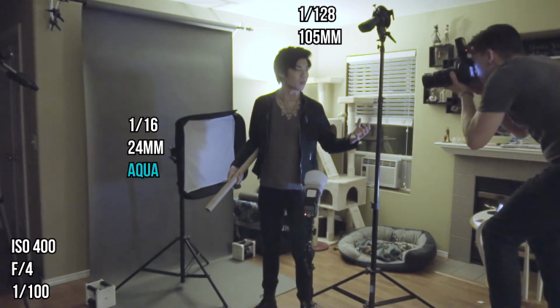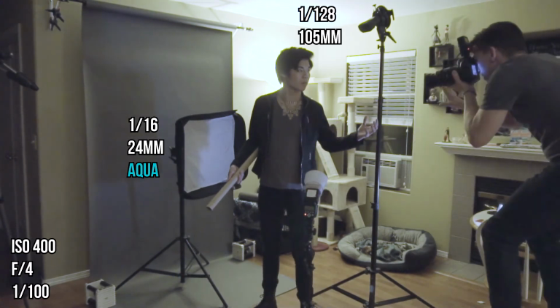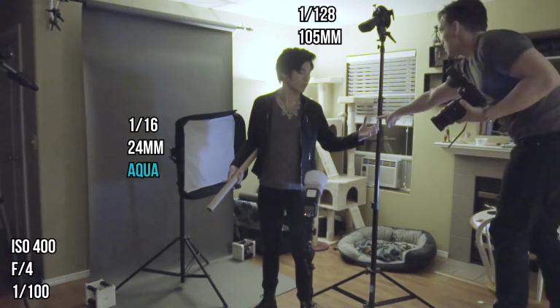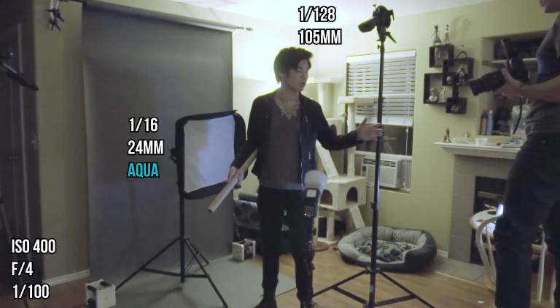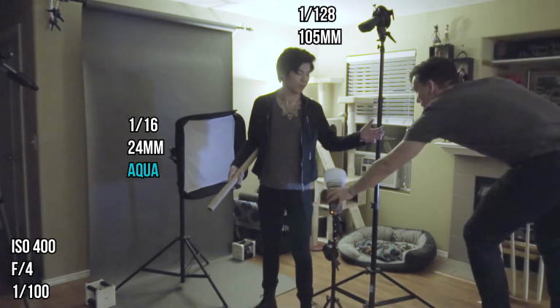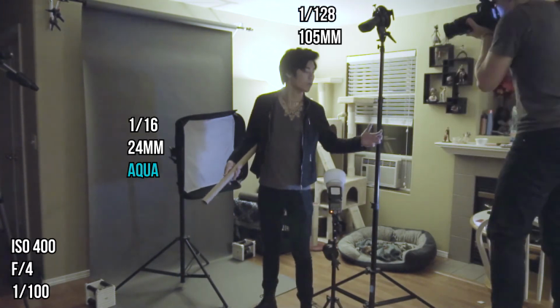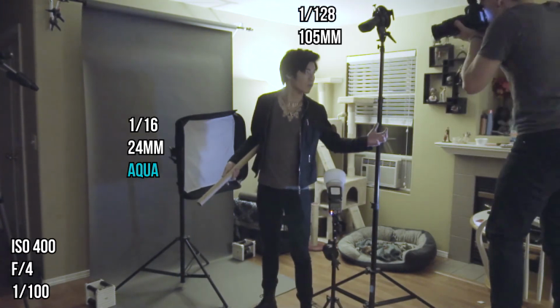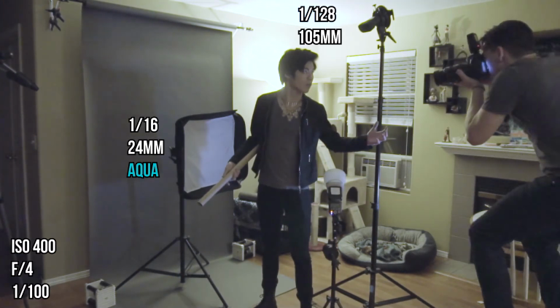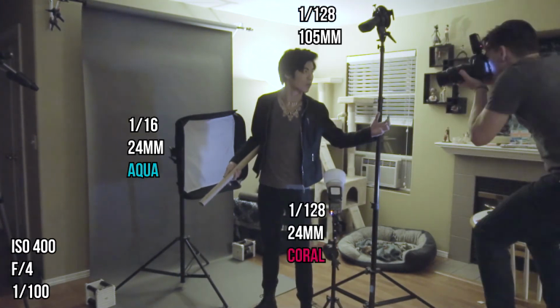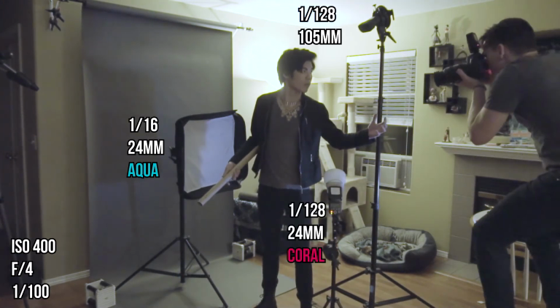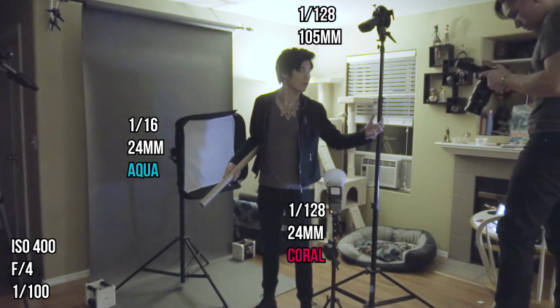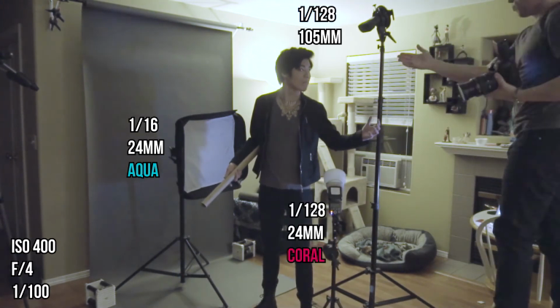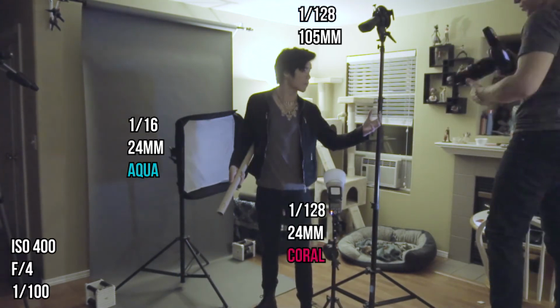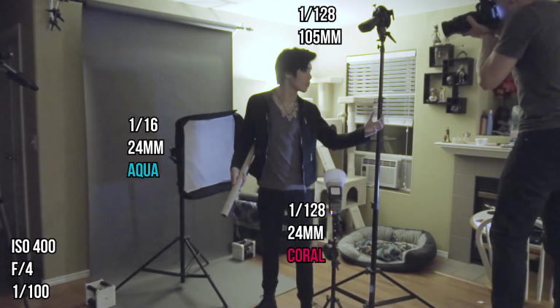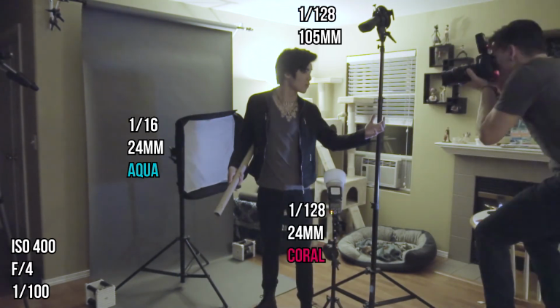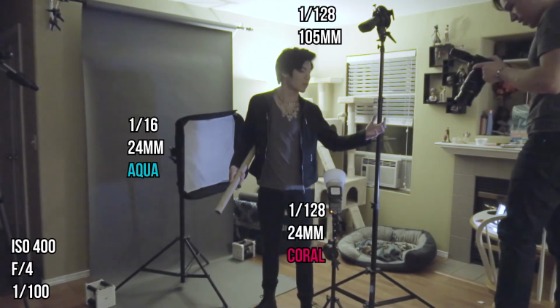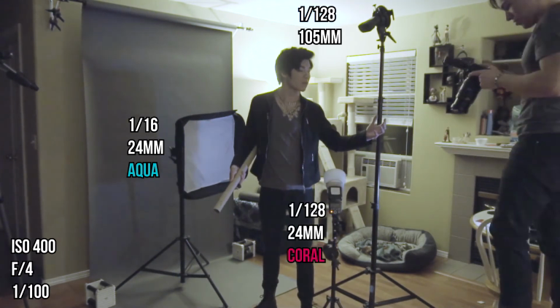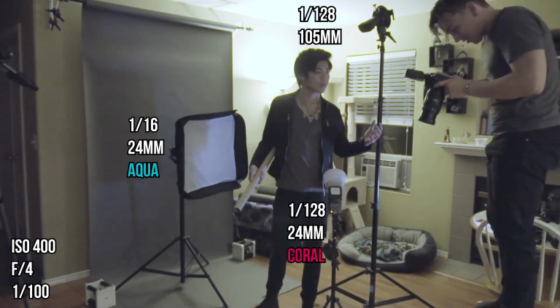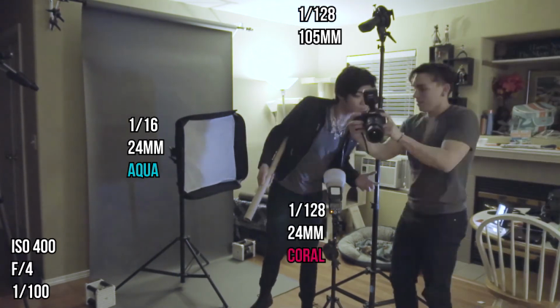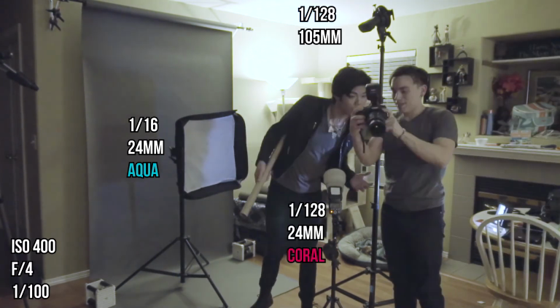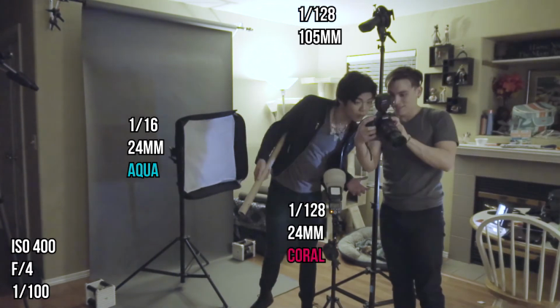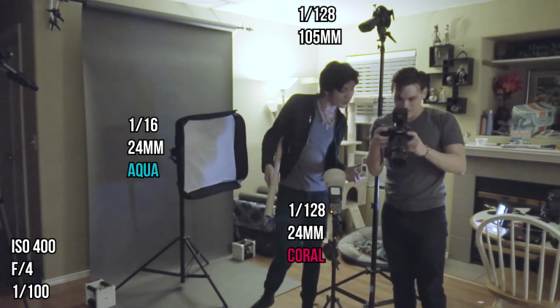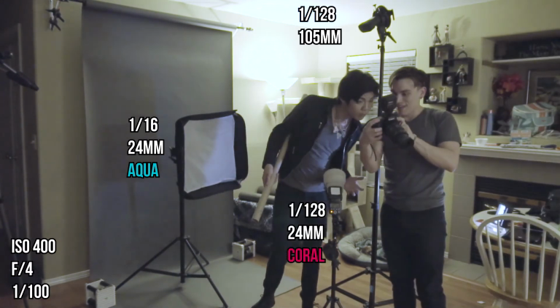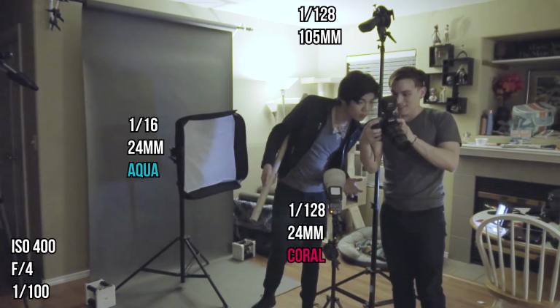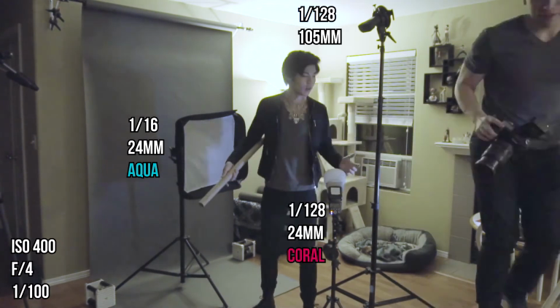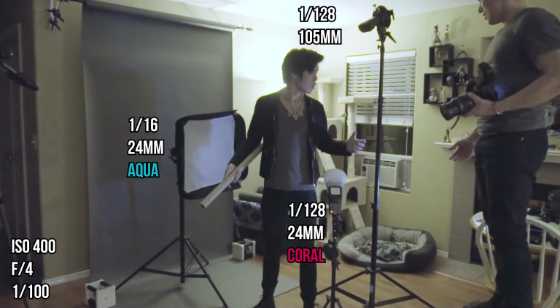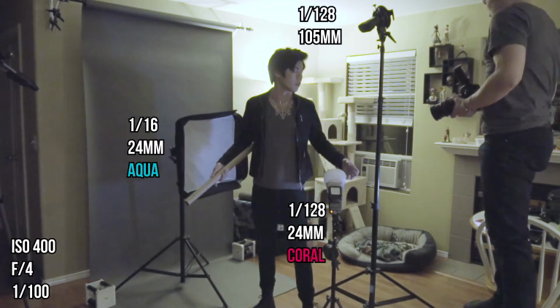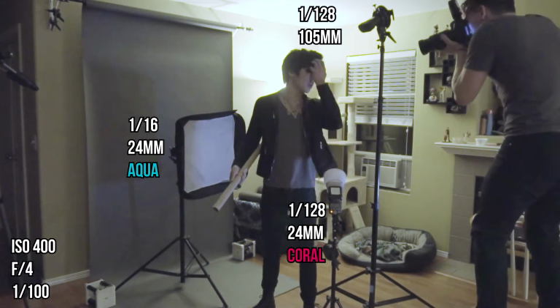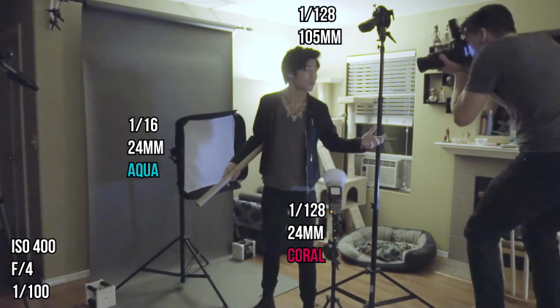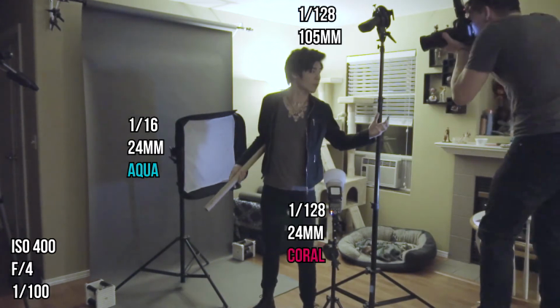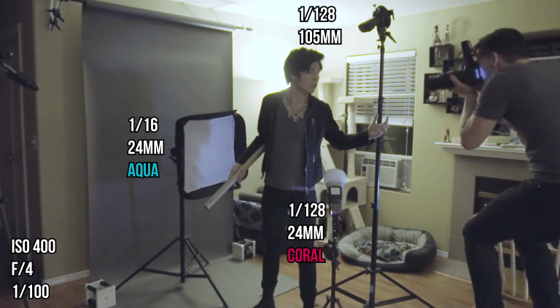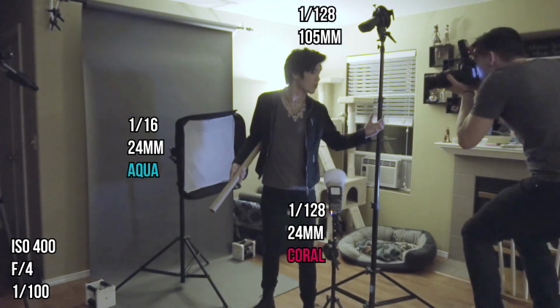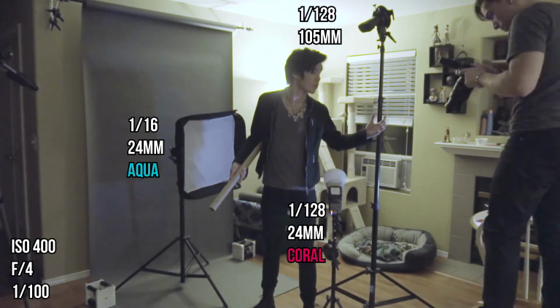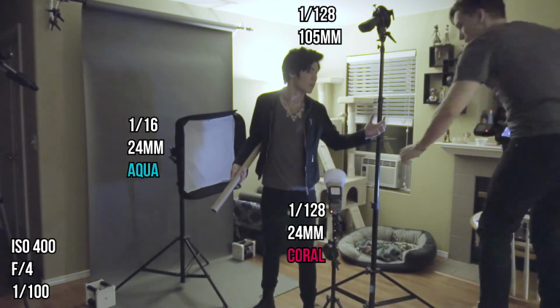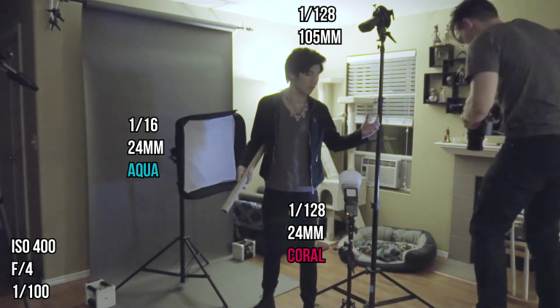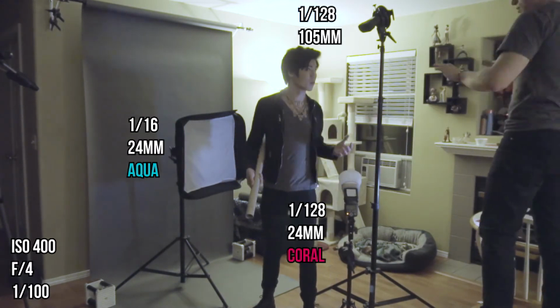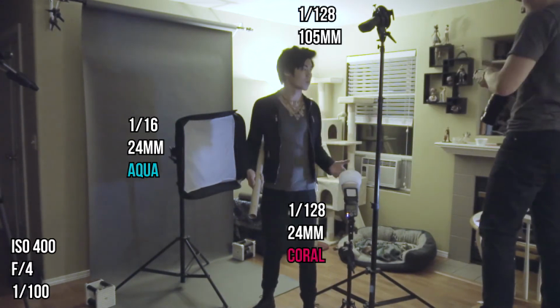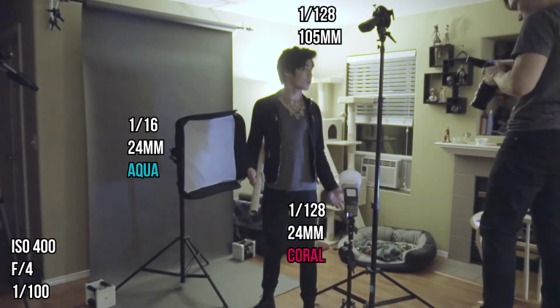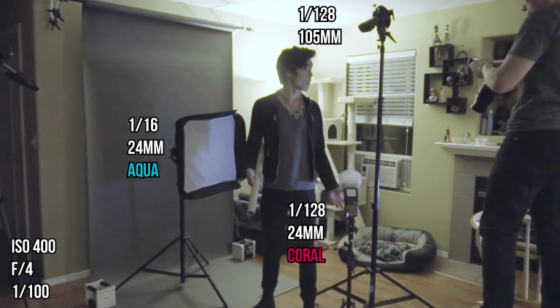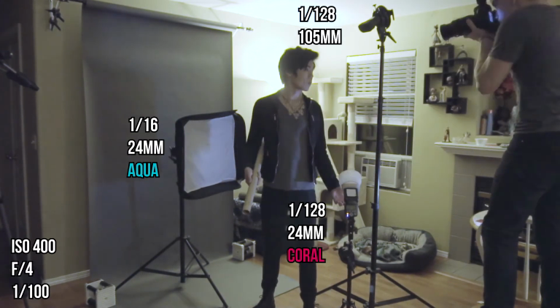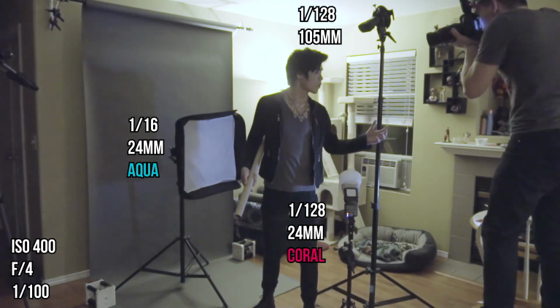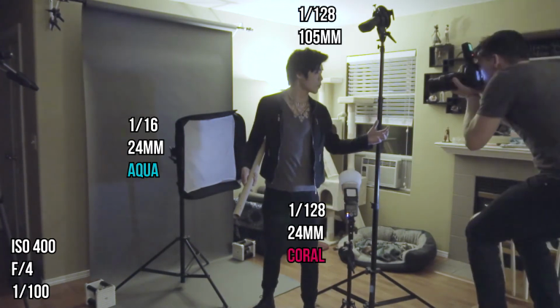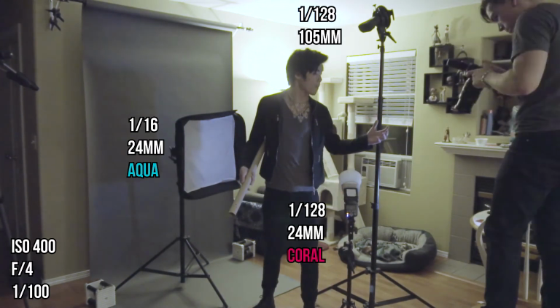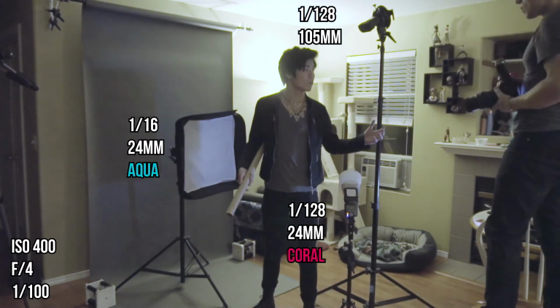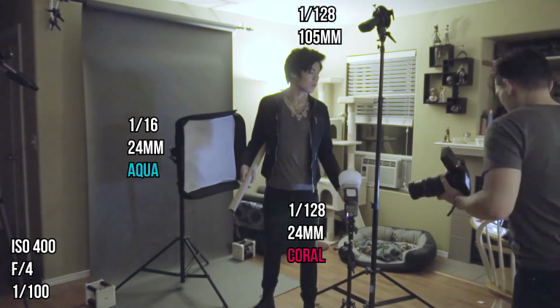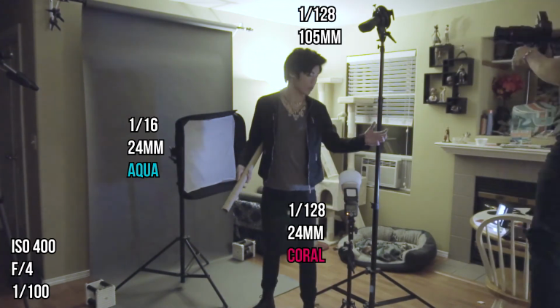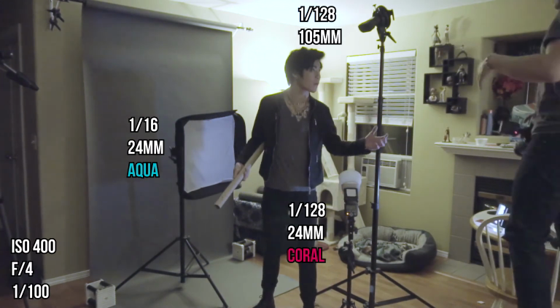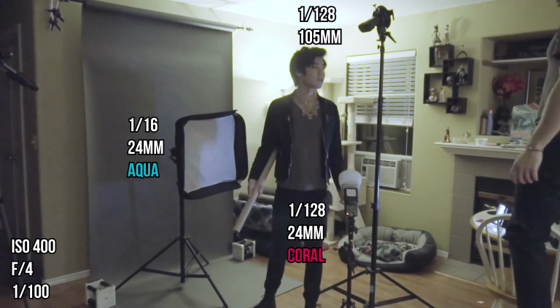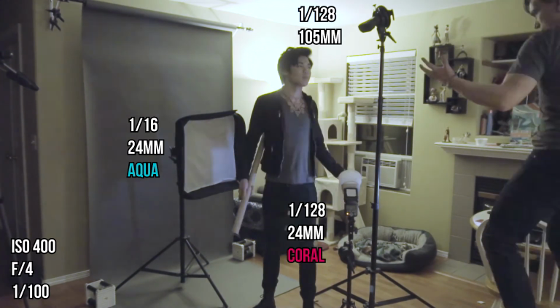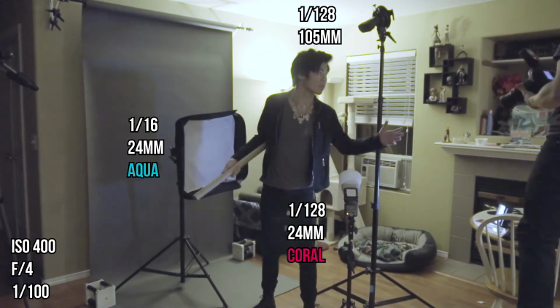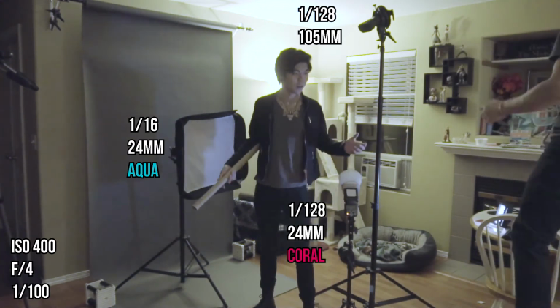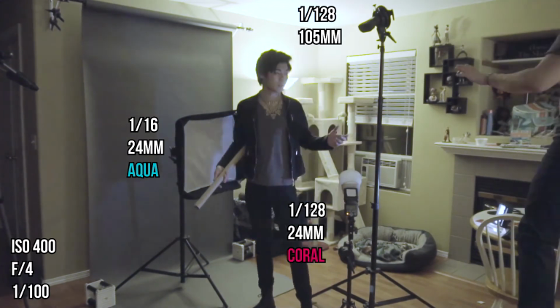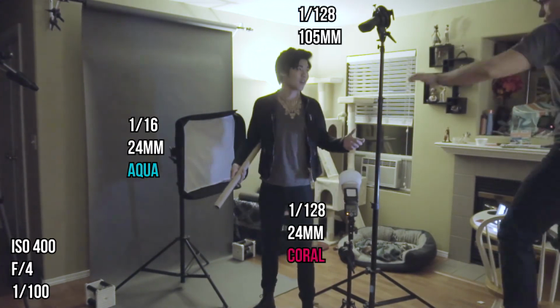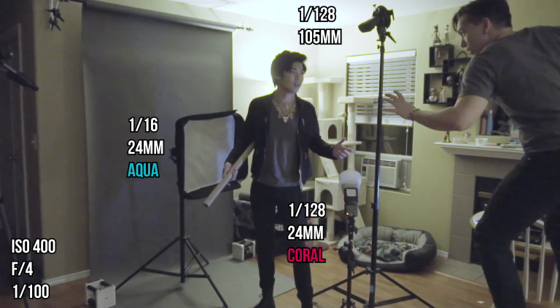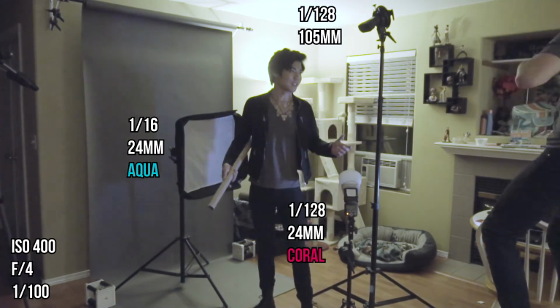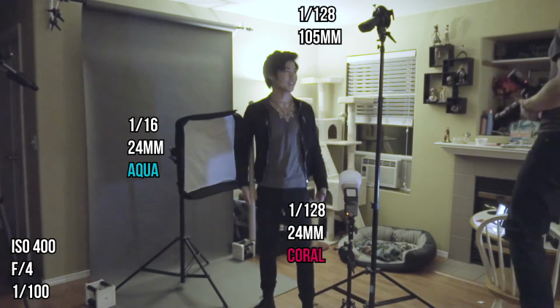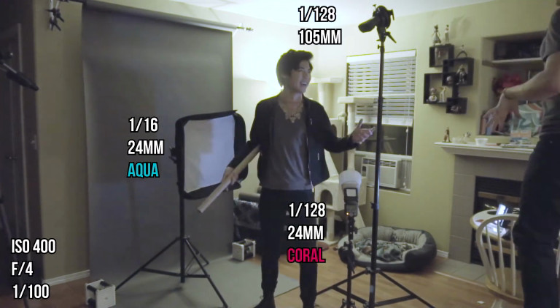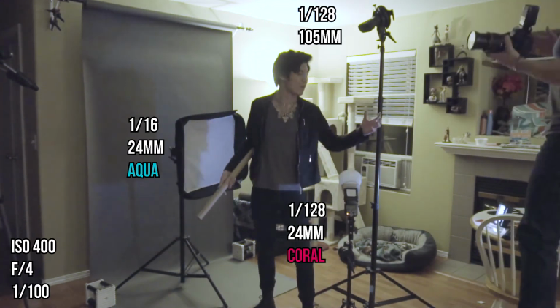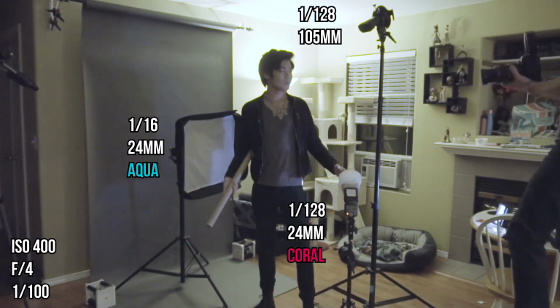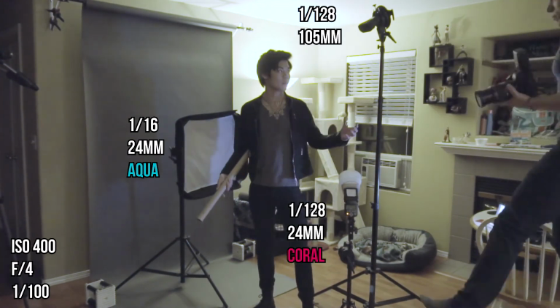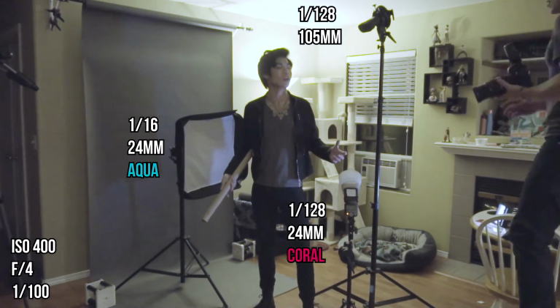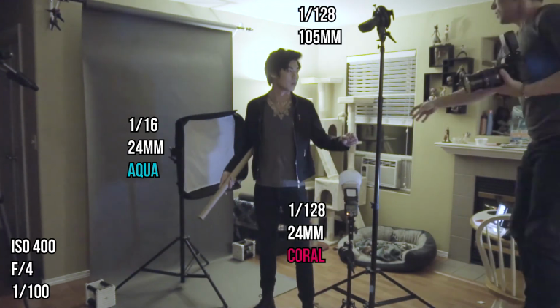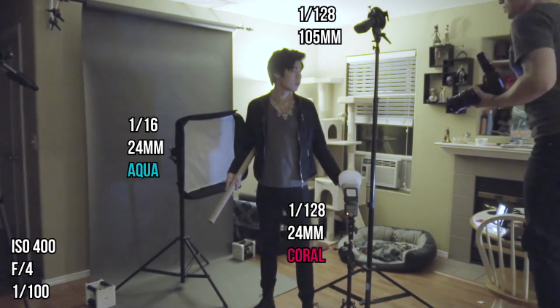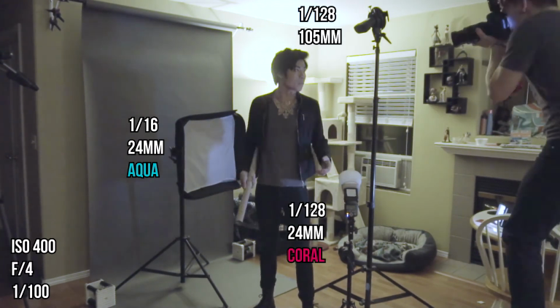And the third light was at 1/128th power, 24 millimeters, coral gel shooting through a Gary Fong light sphere.